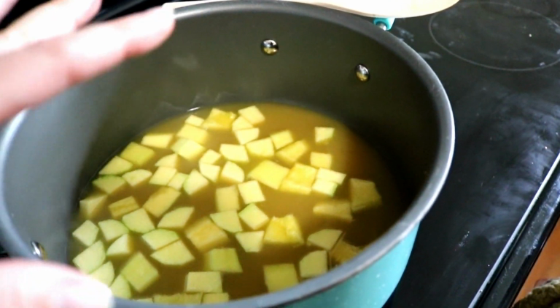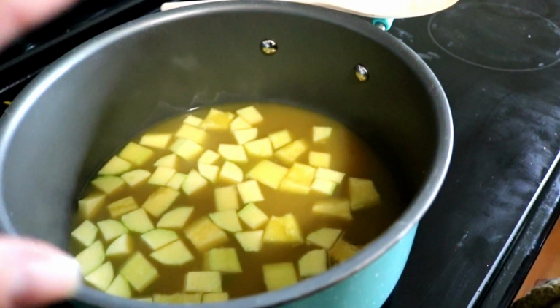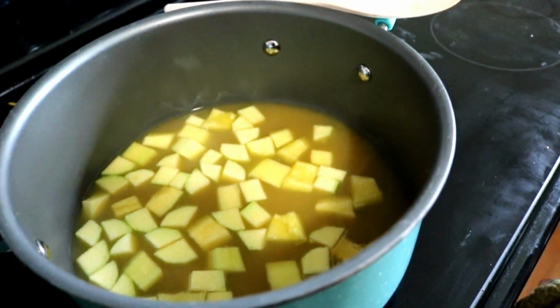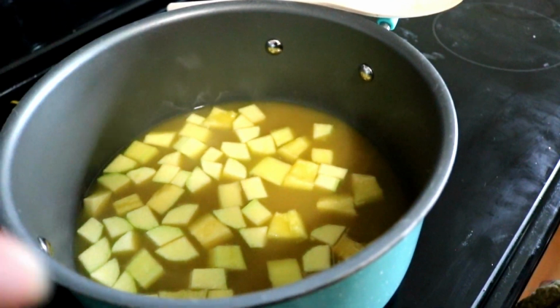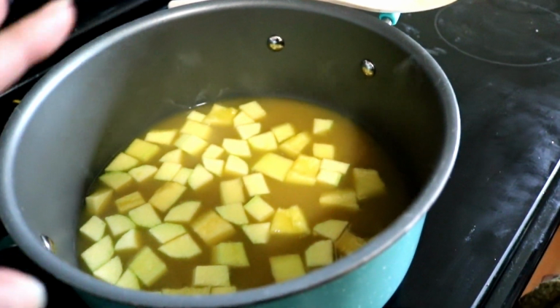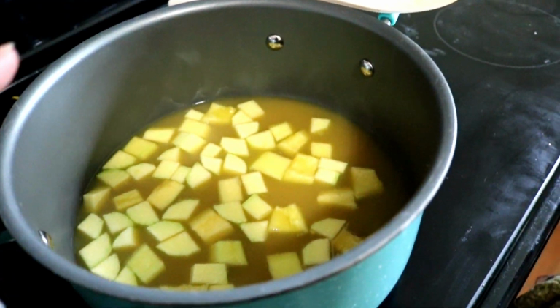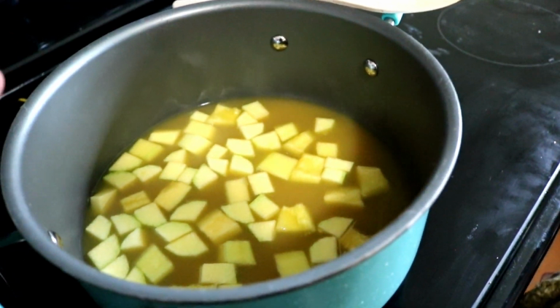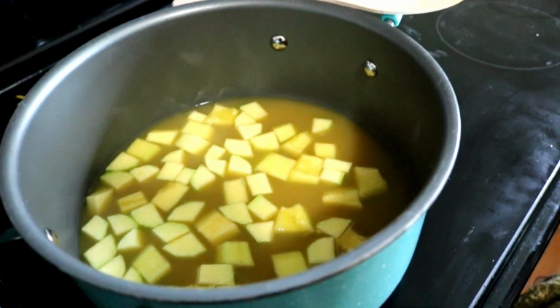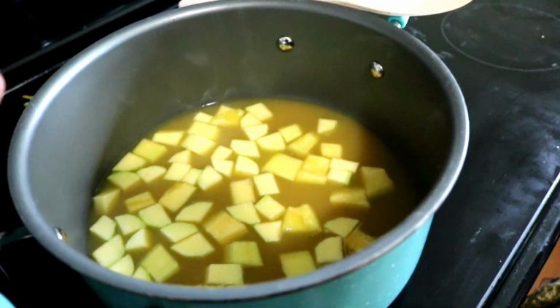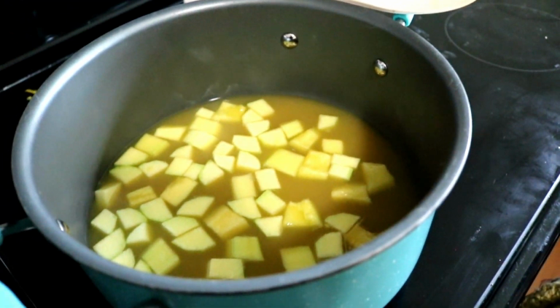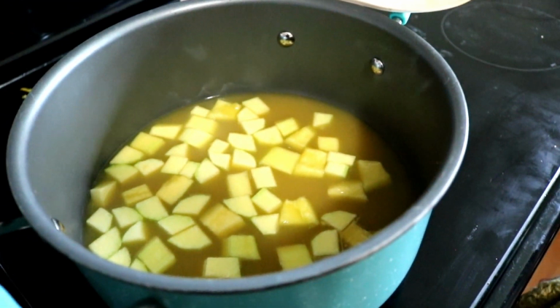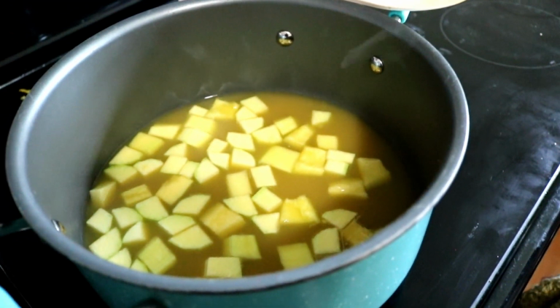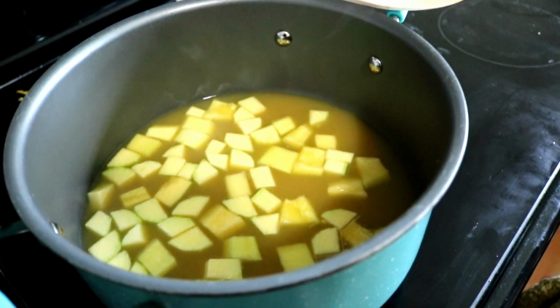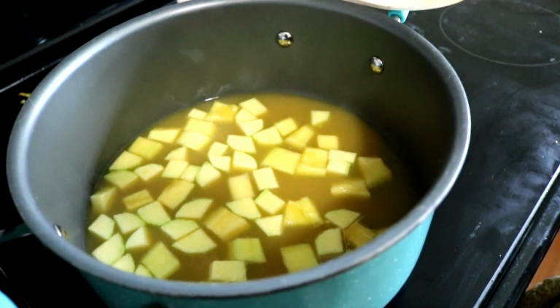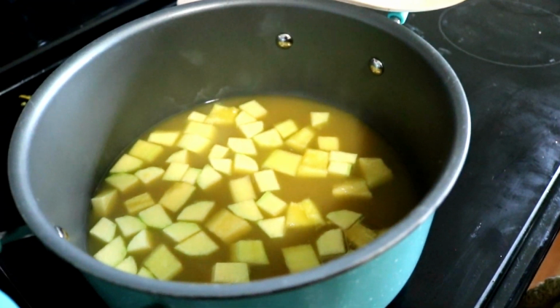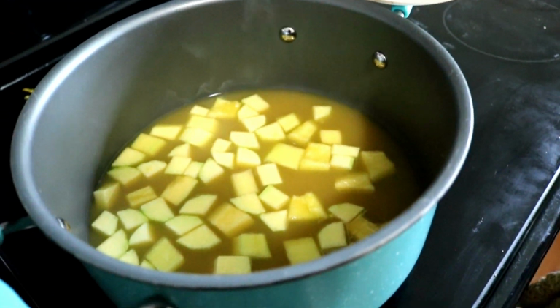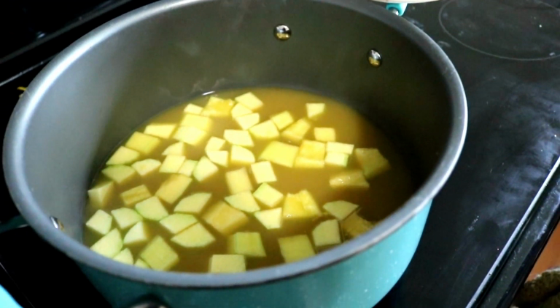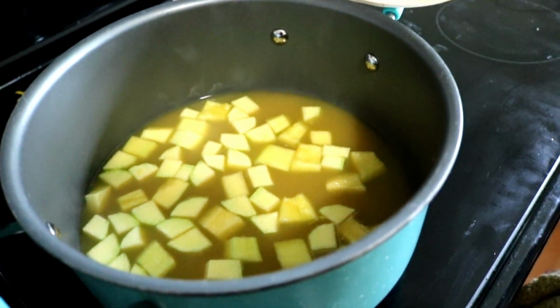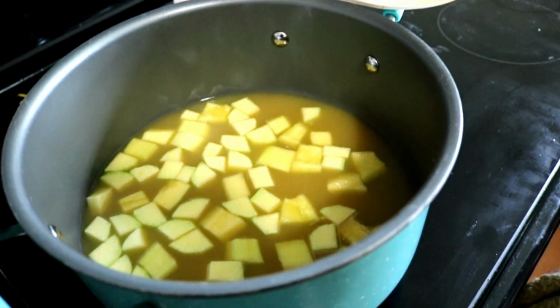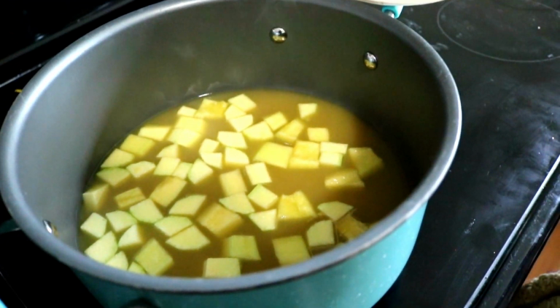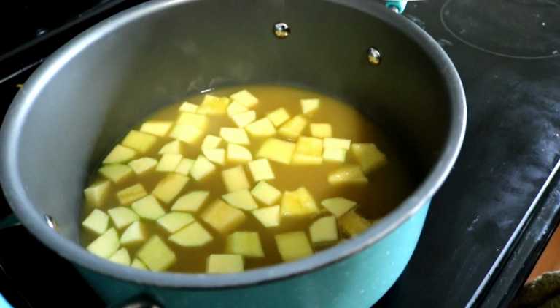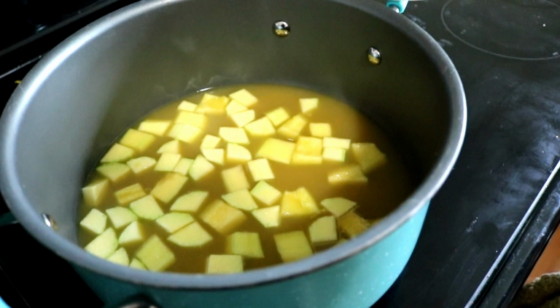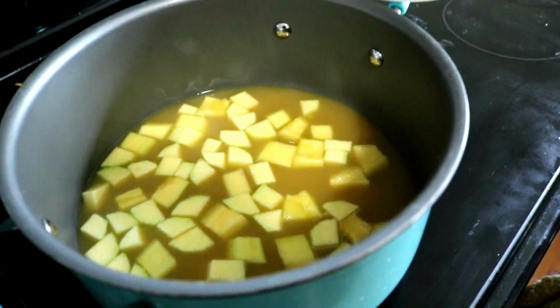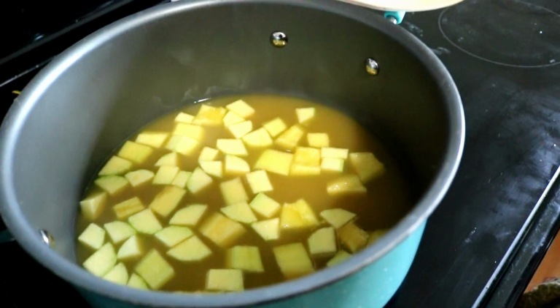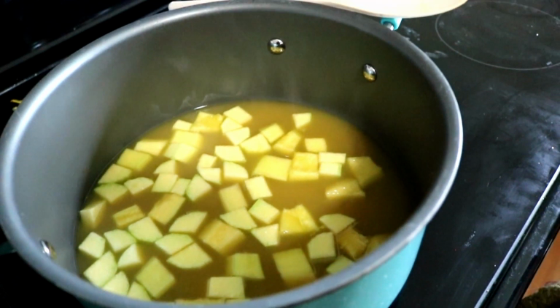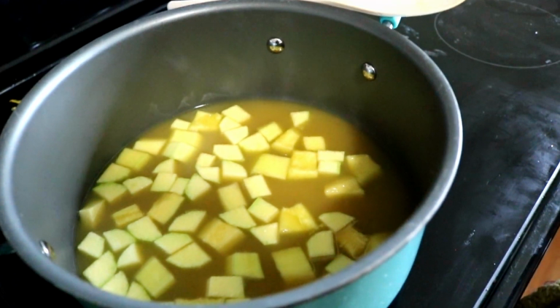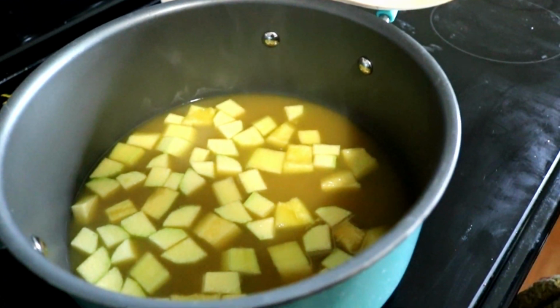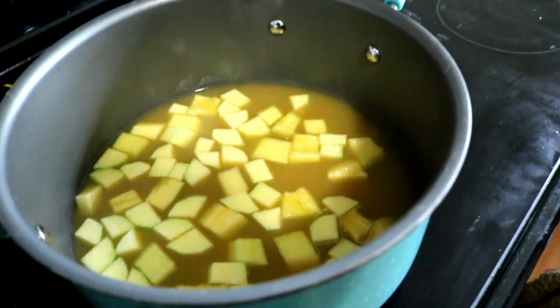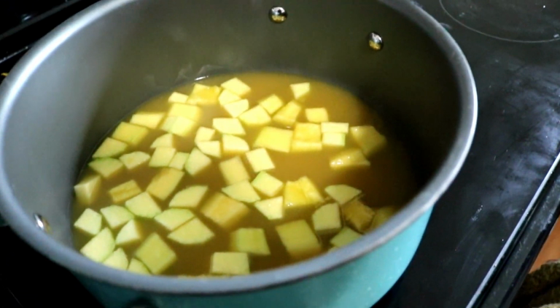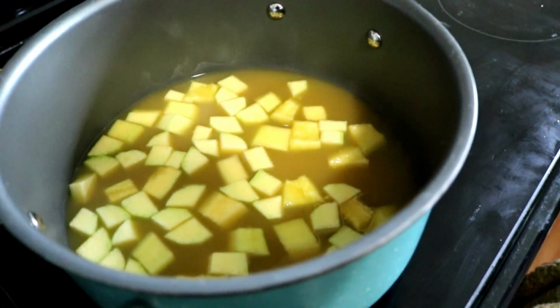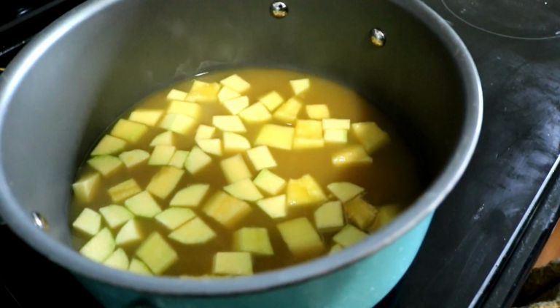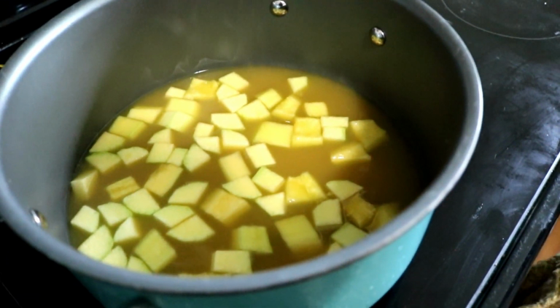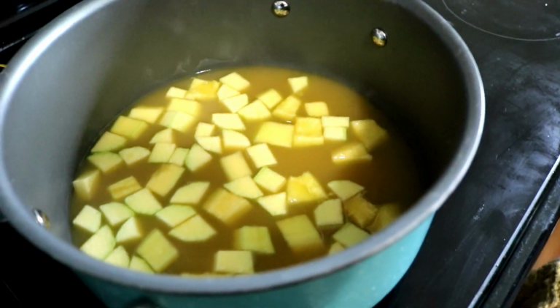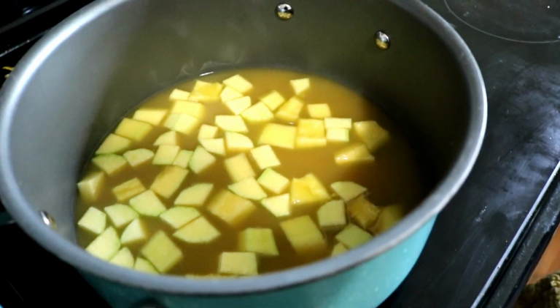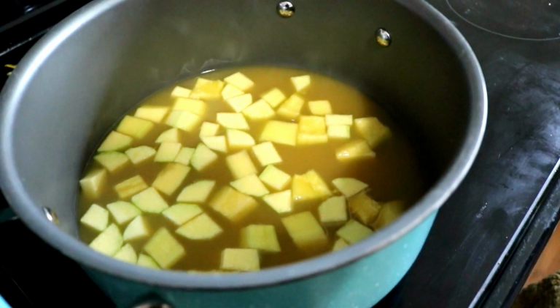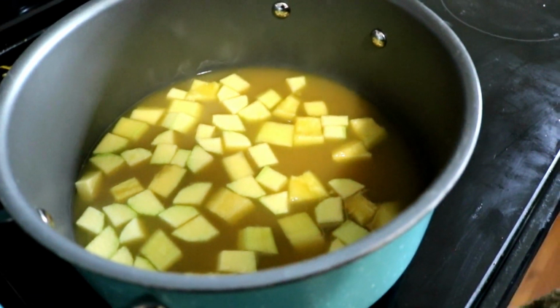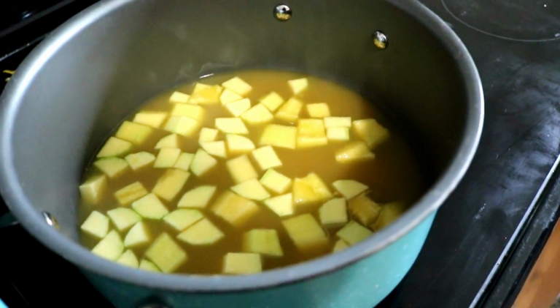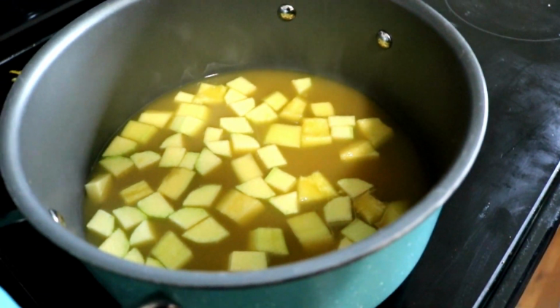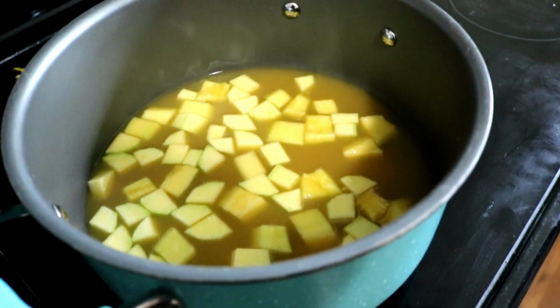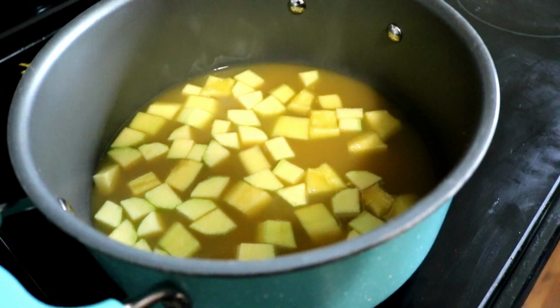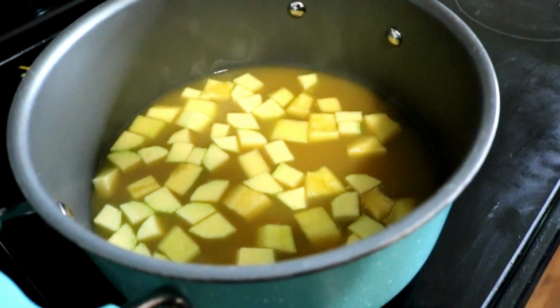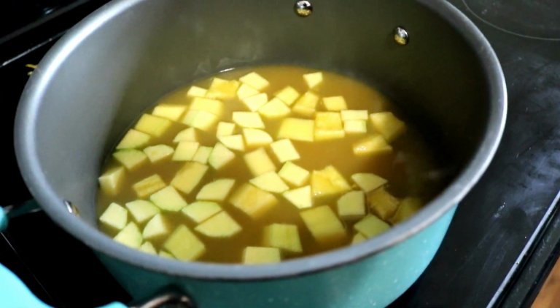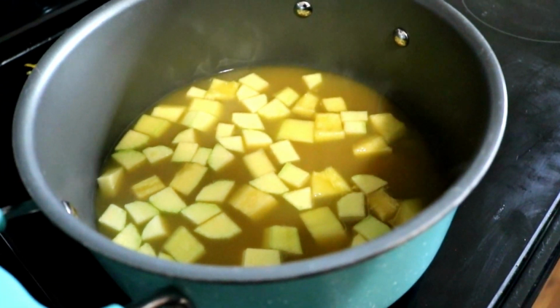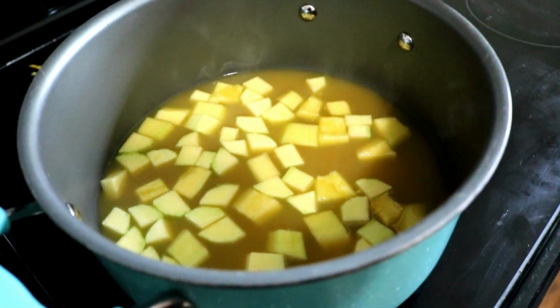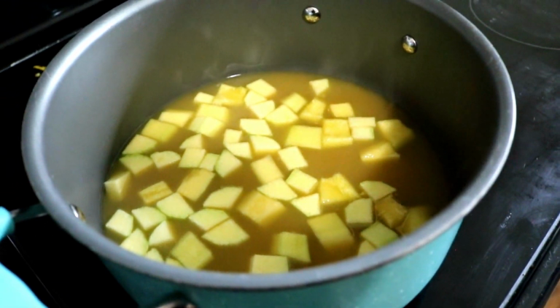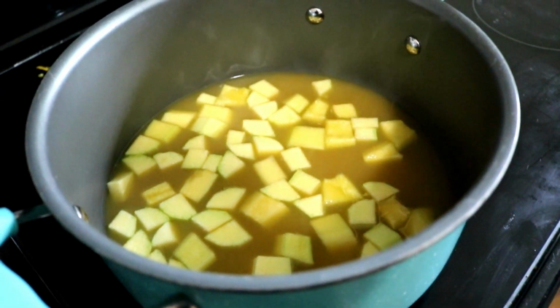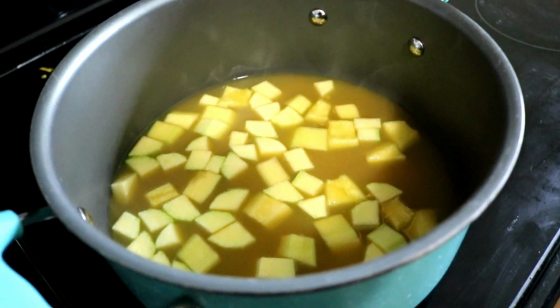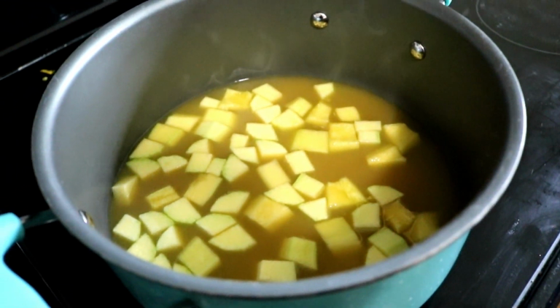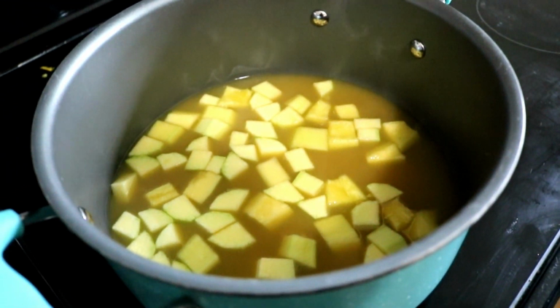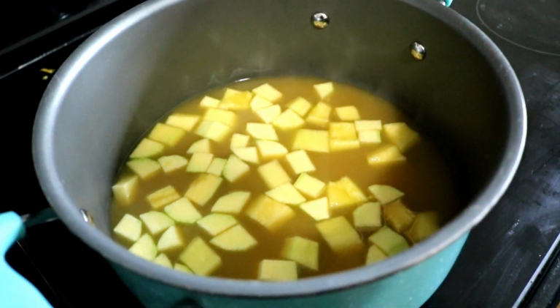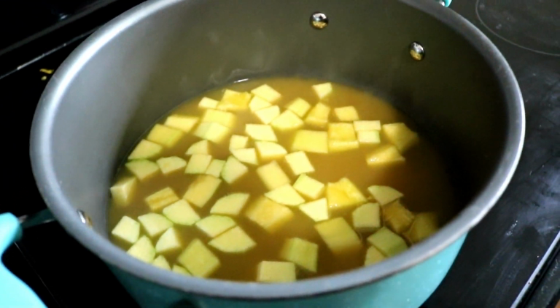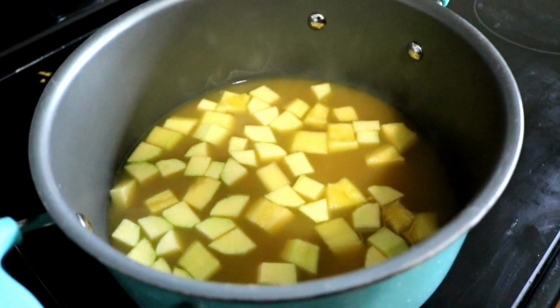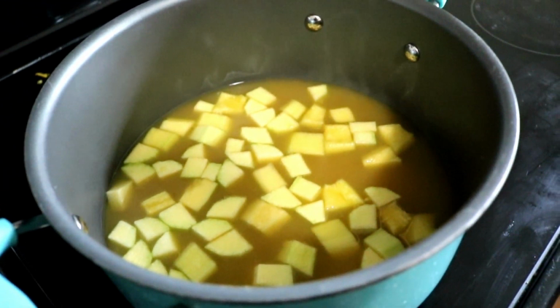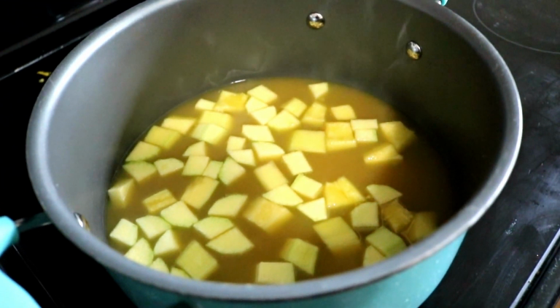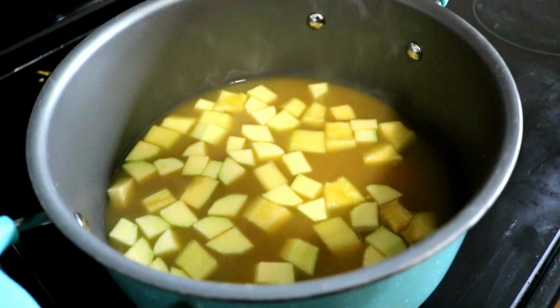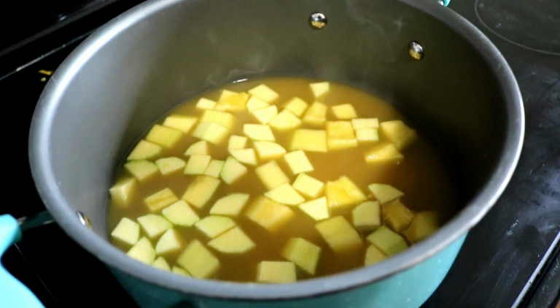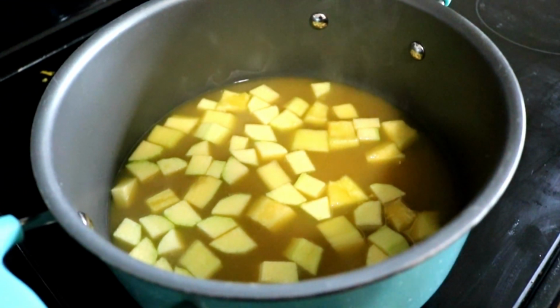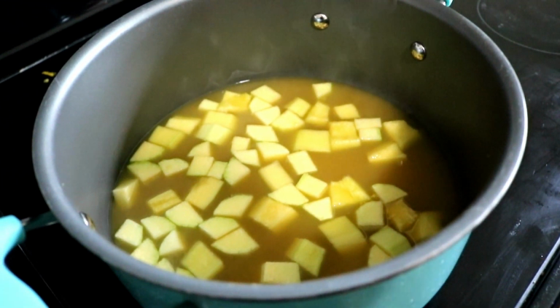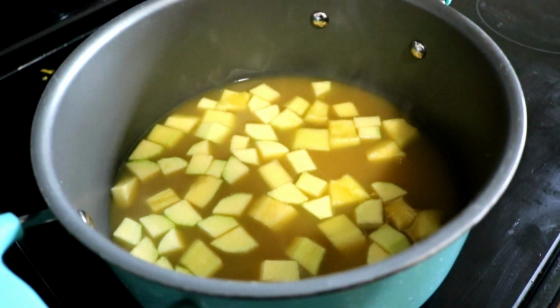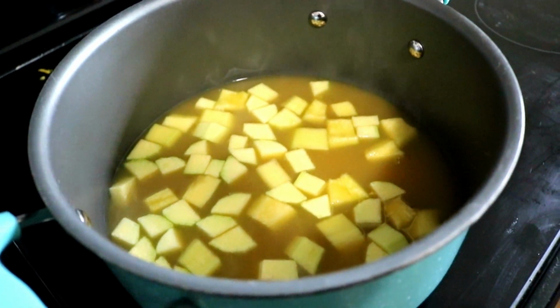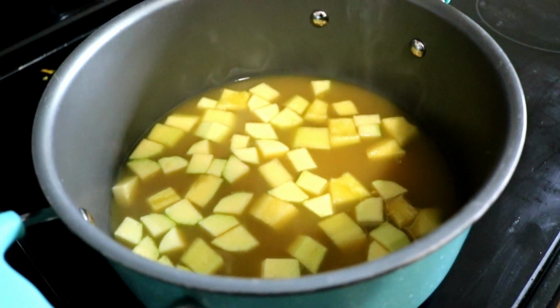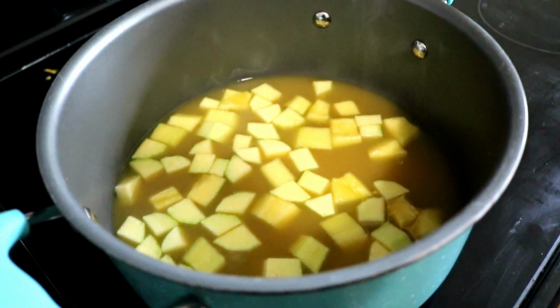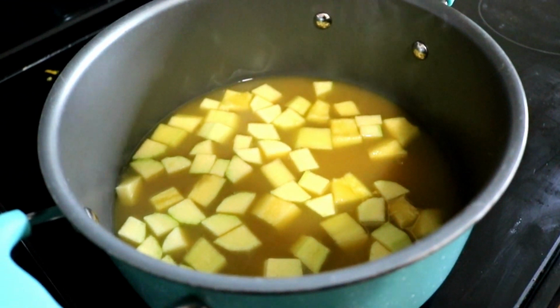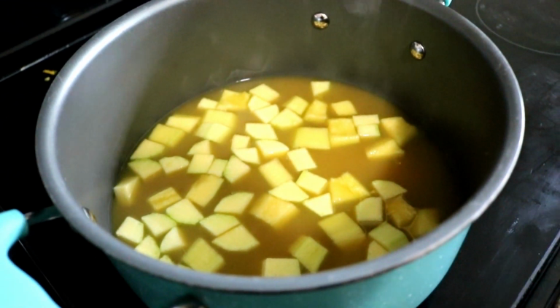We haven't made this before — this is totally new to us. We'll see how it goes. It's also the first time we're going to be using our new dehydrator.